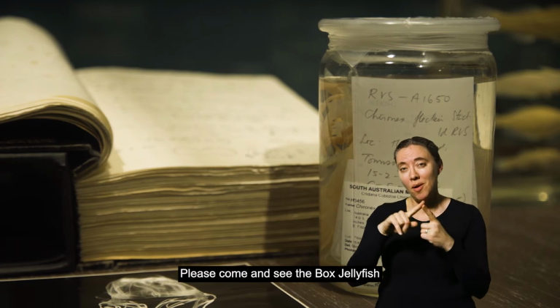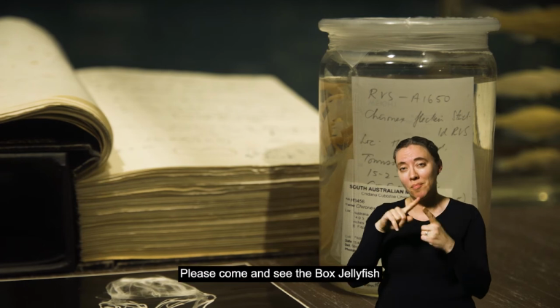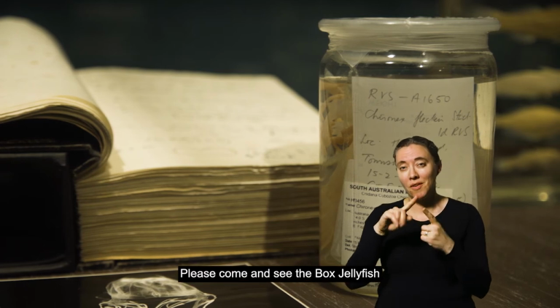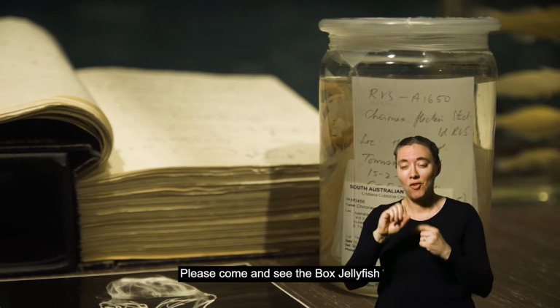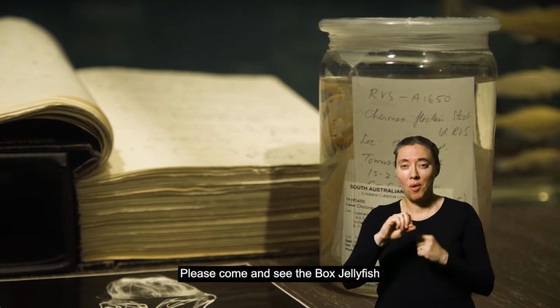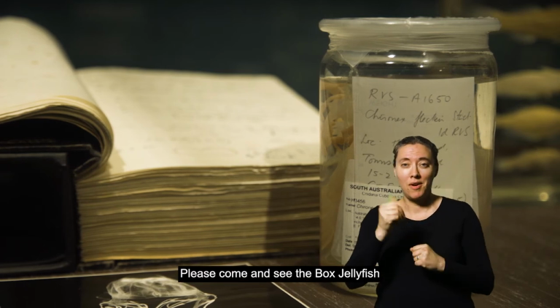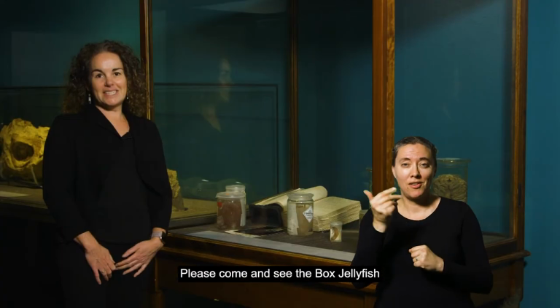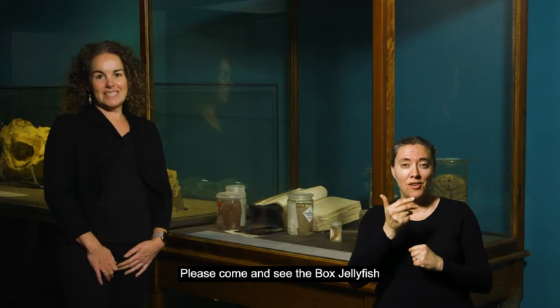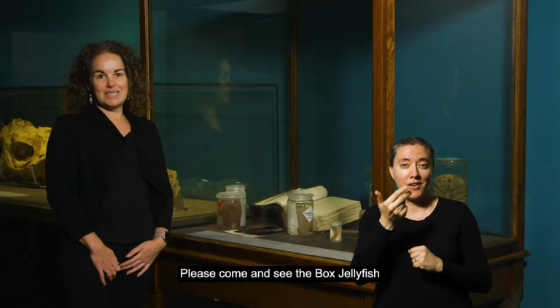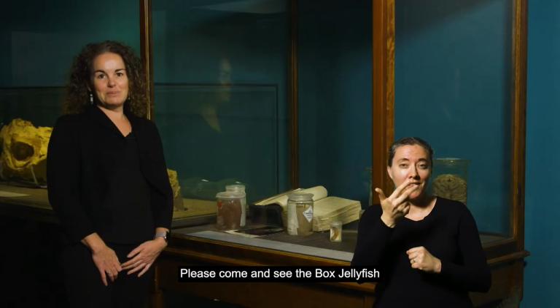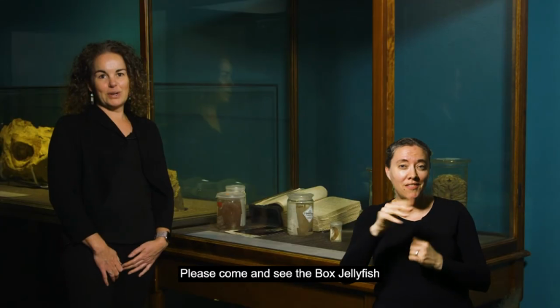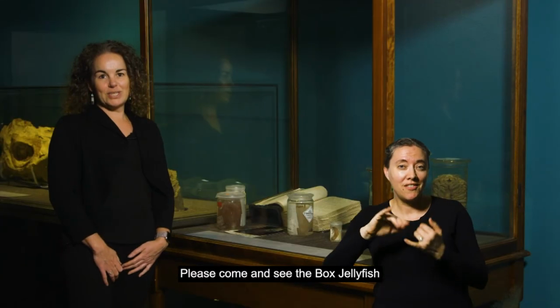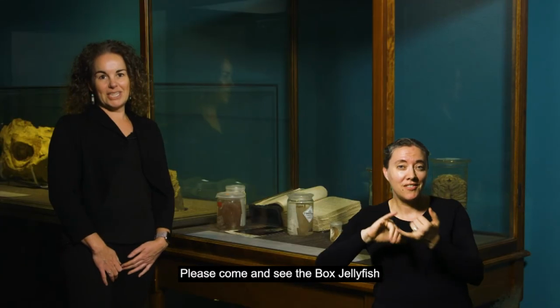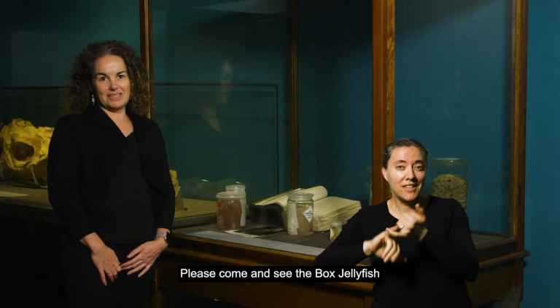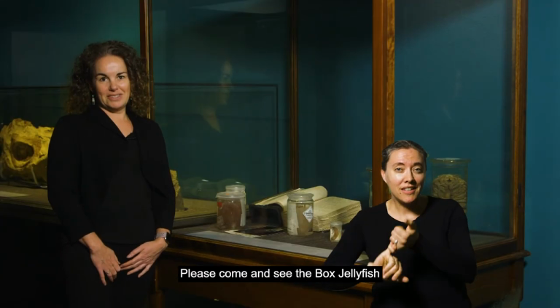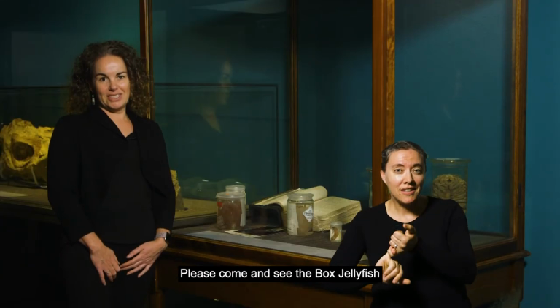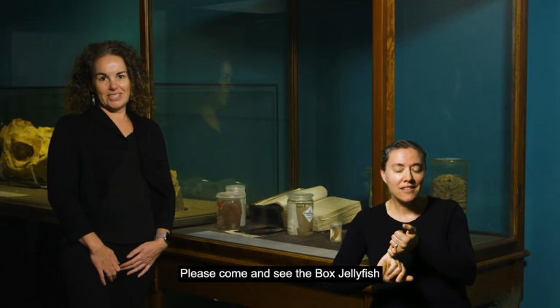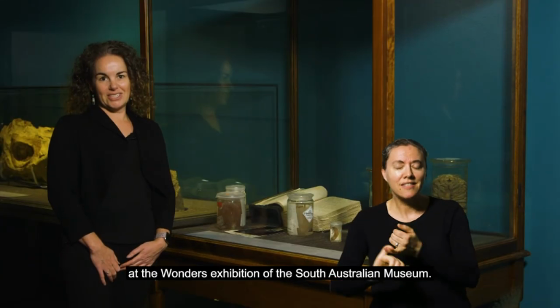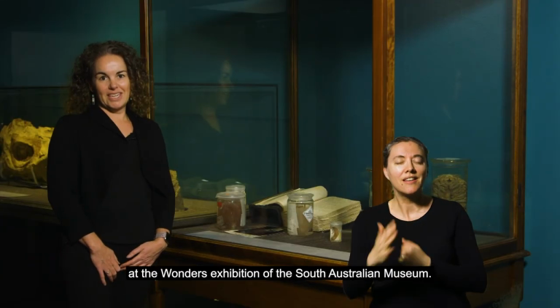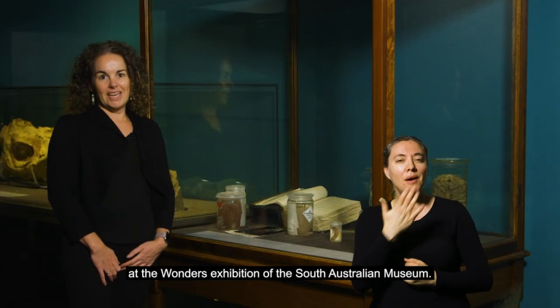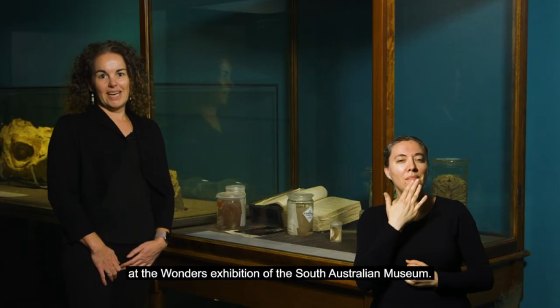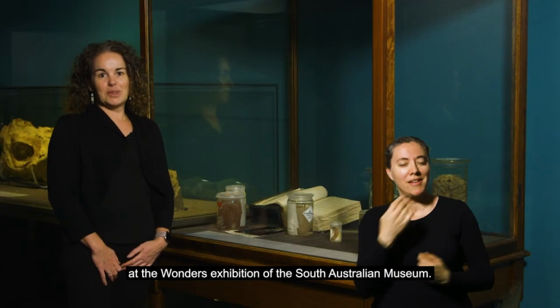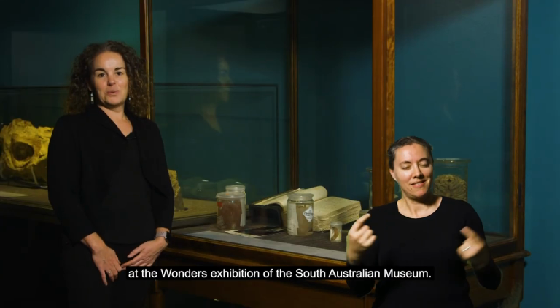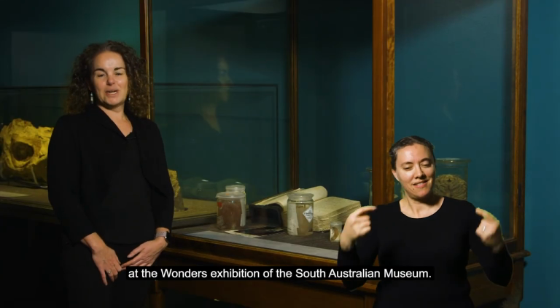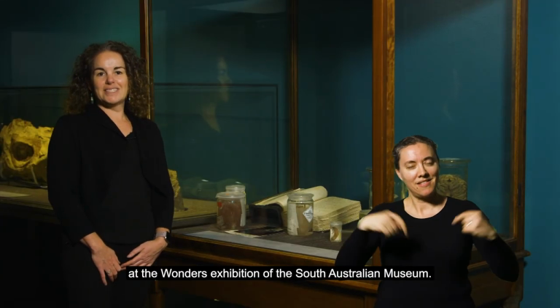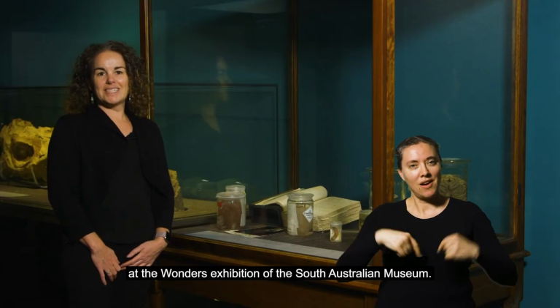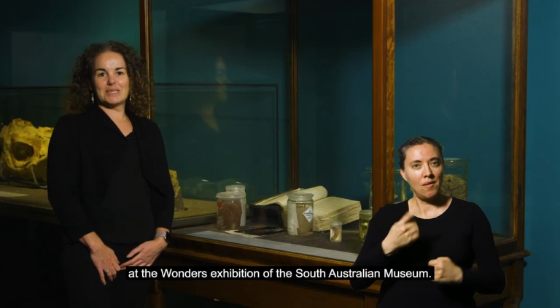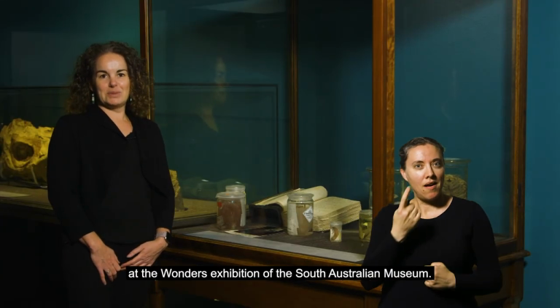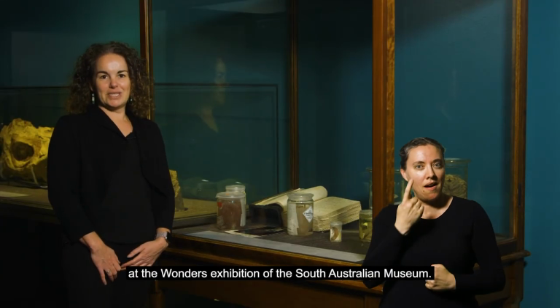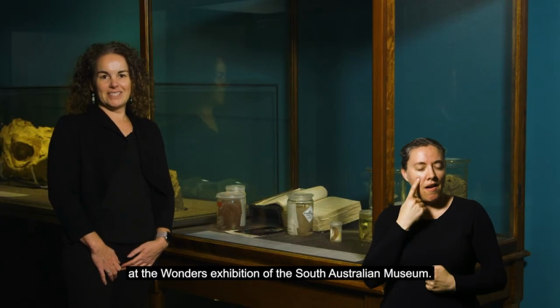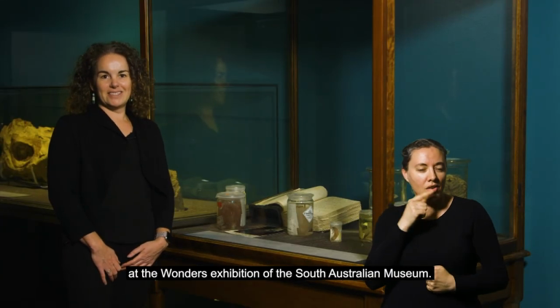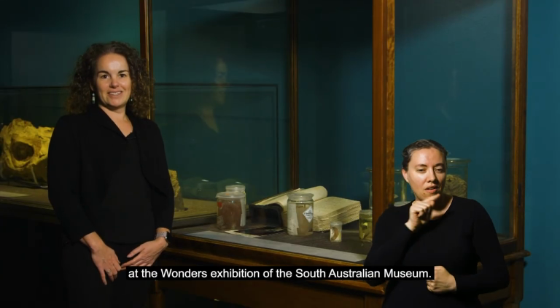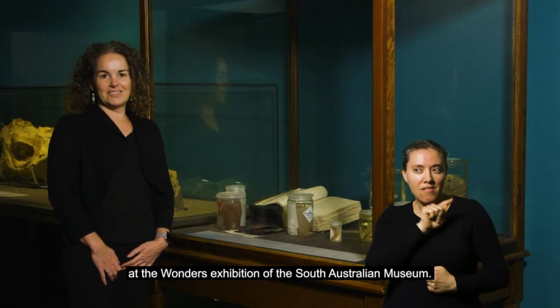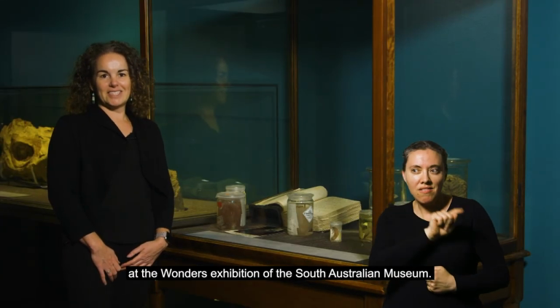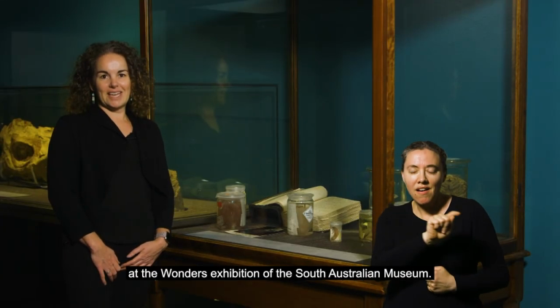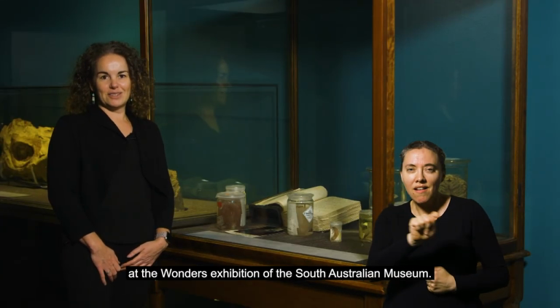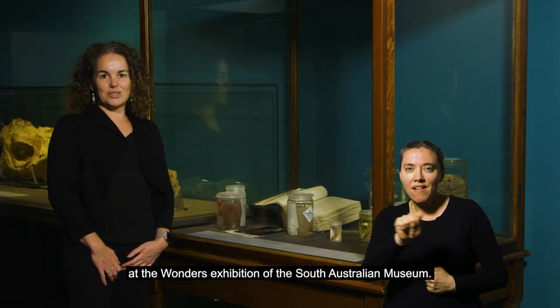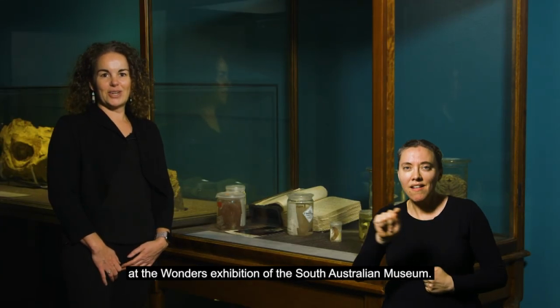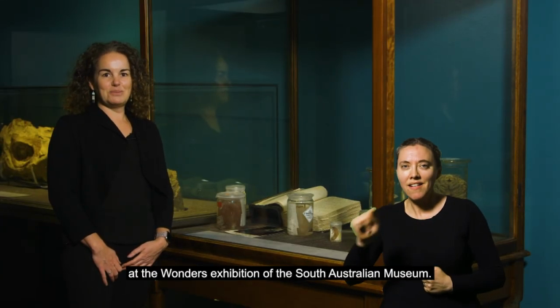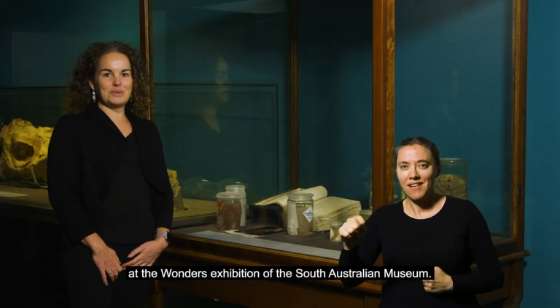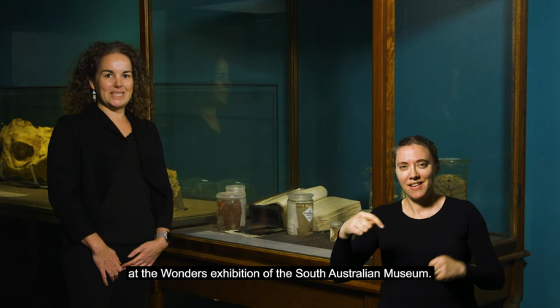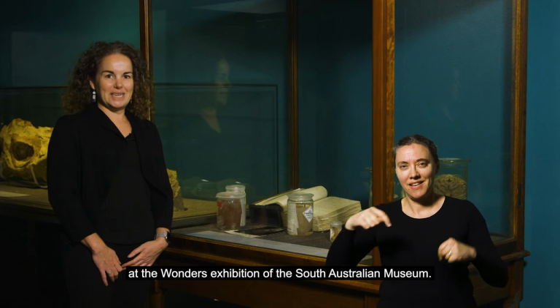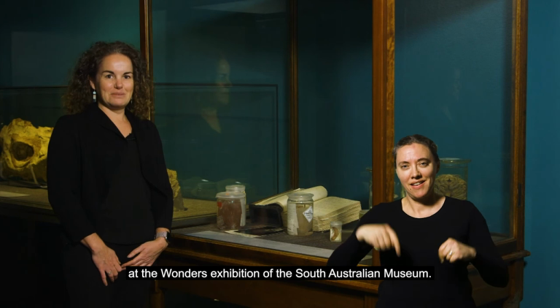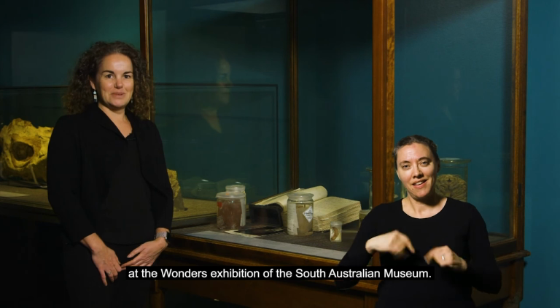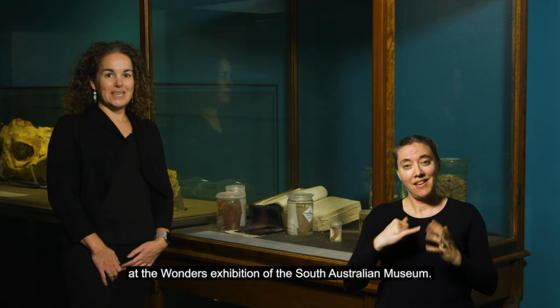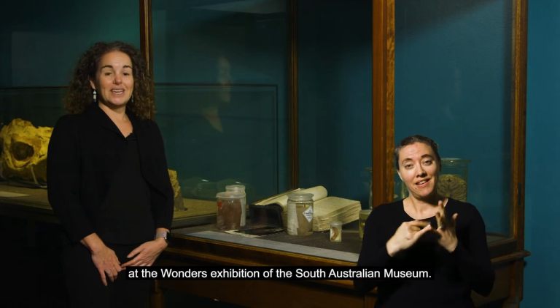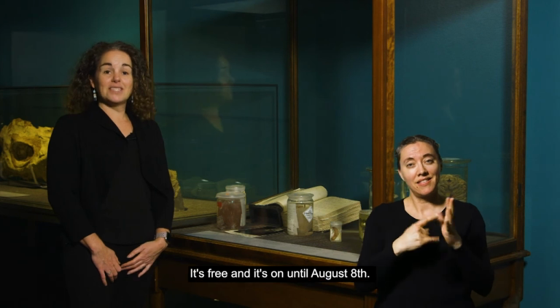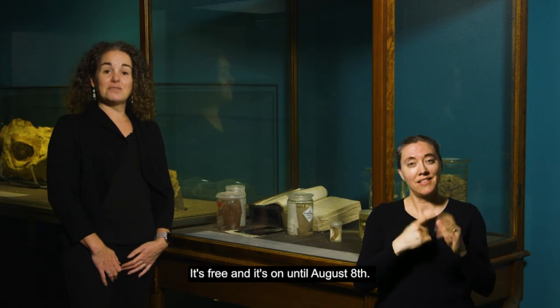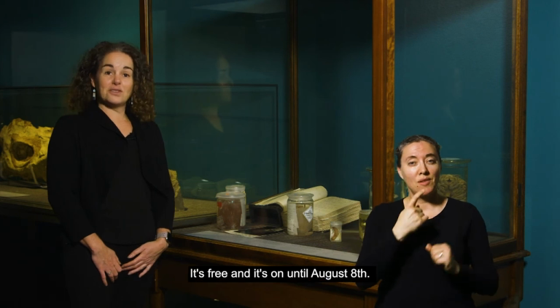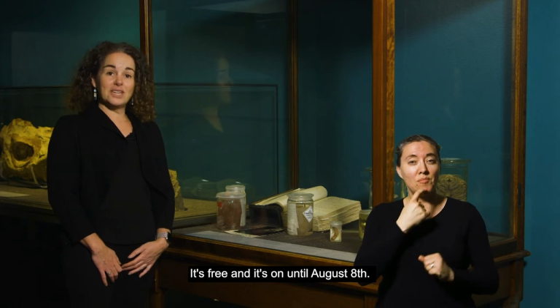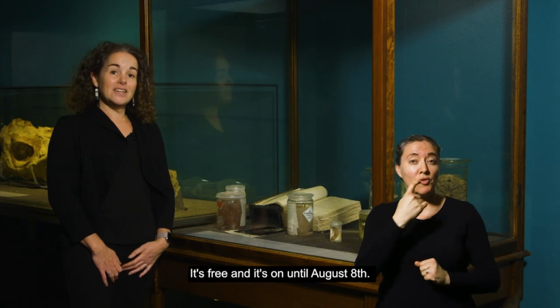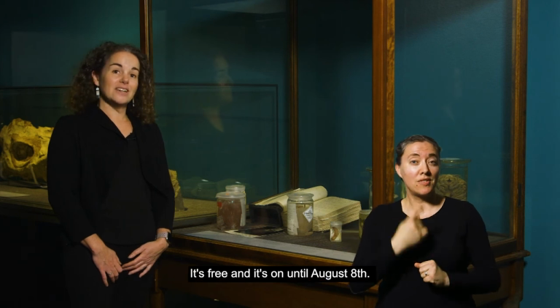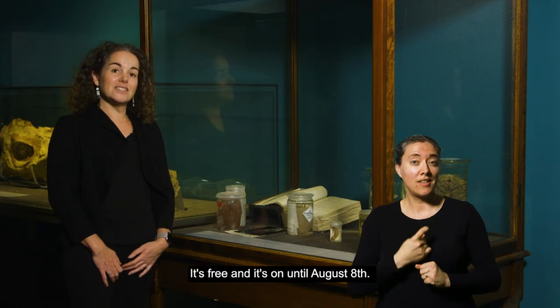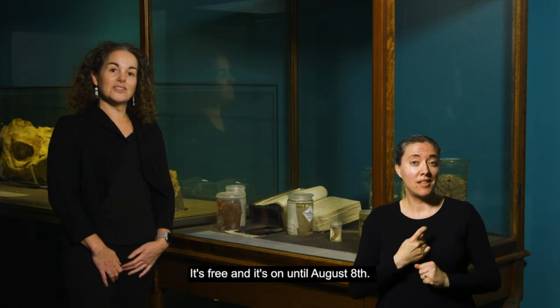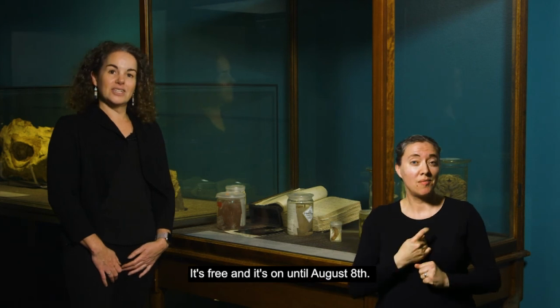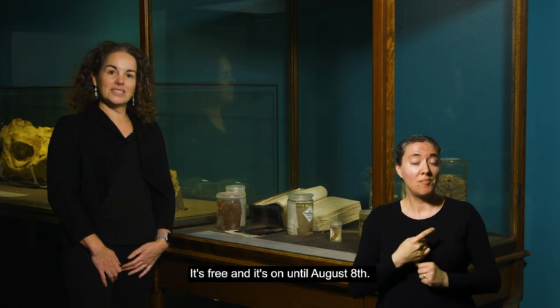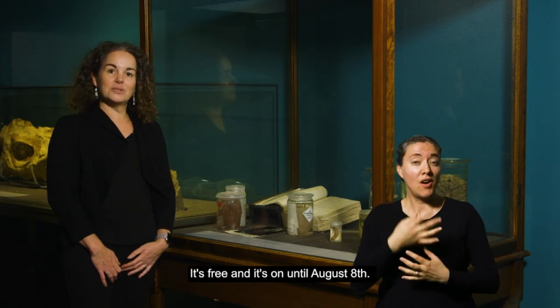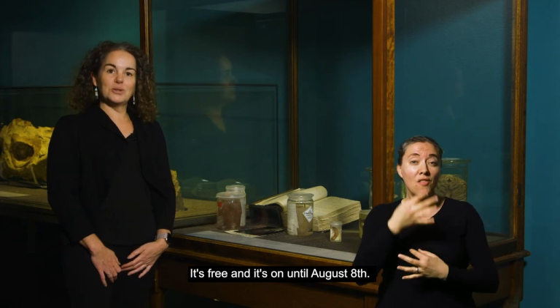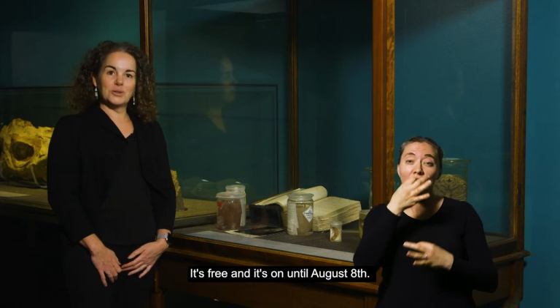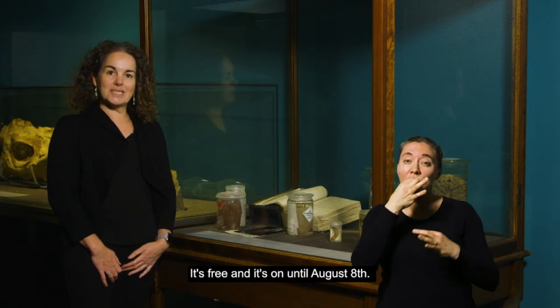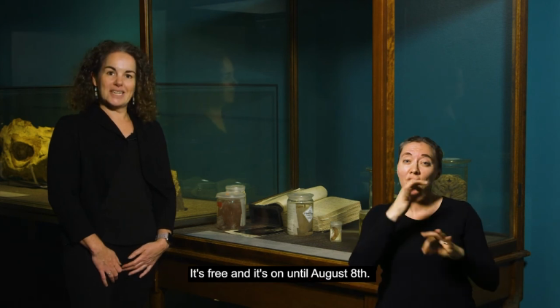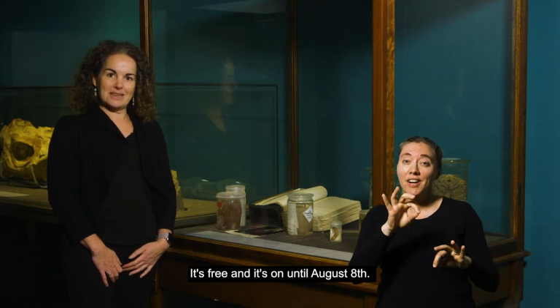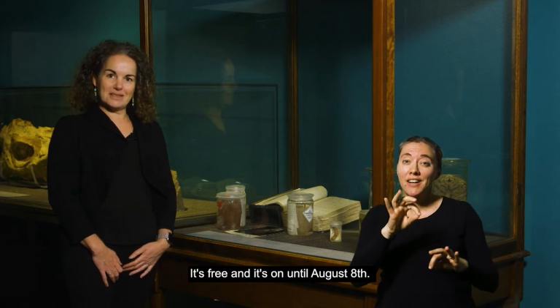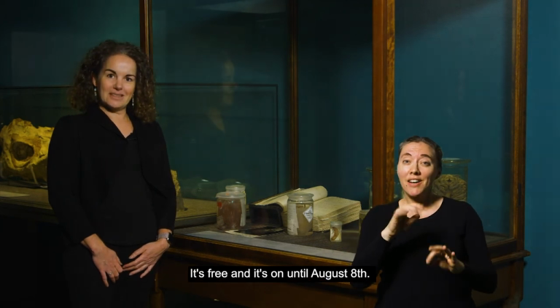Please come and see the box jellyfish at the Wonders Exhibition of the South Australian Museum. It's free and it's on until August 8th.